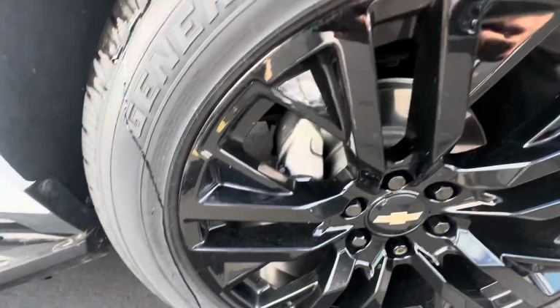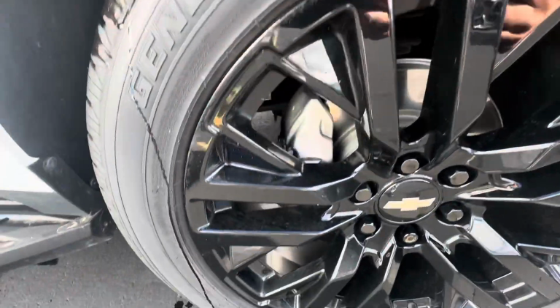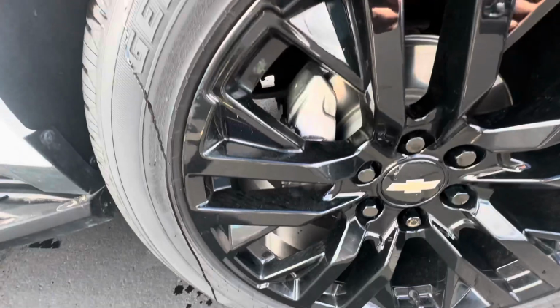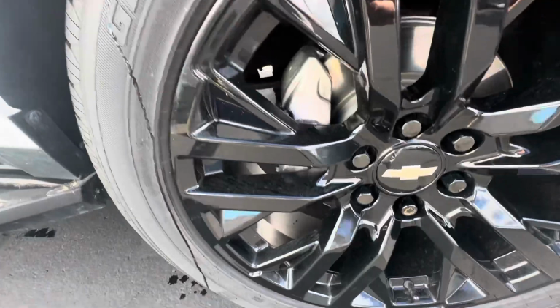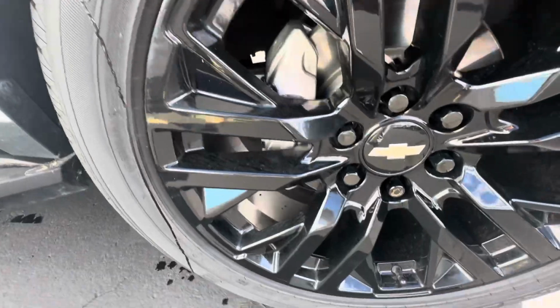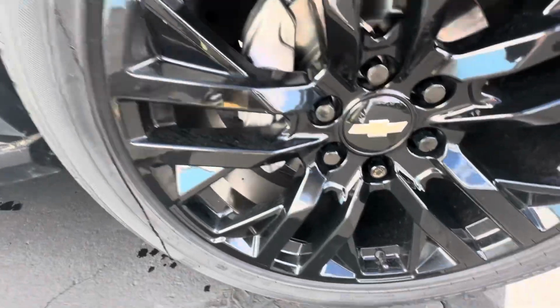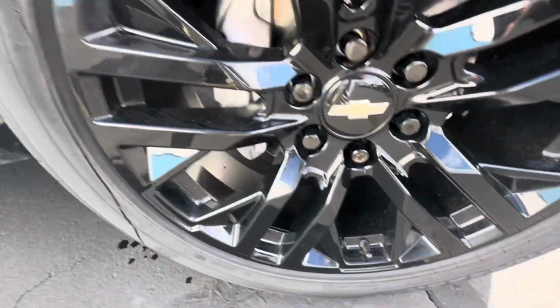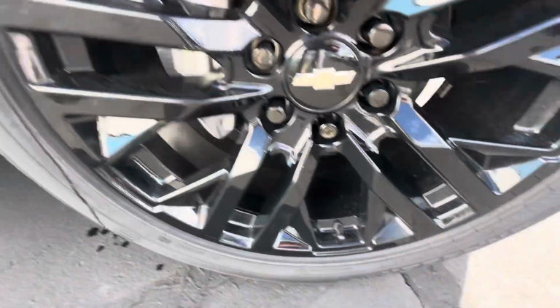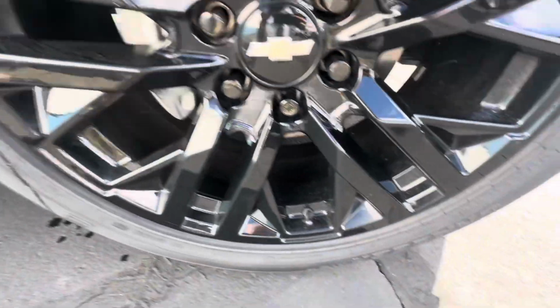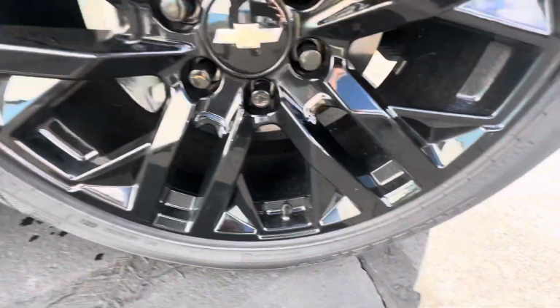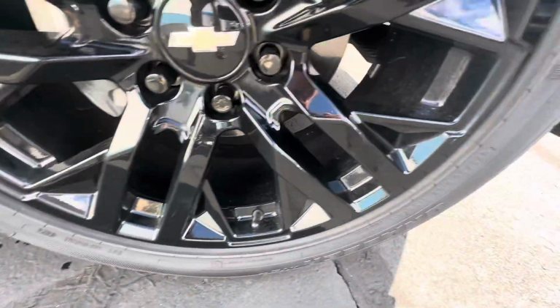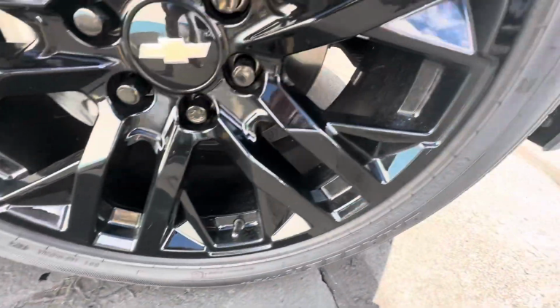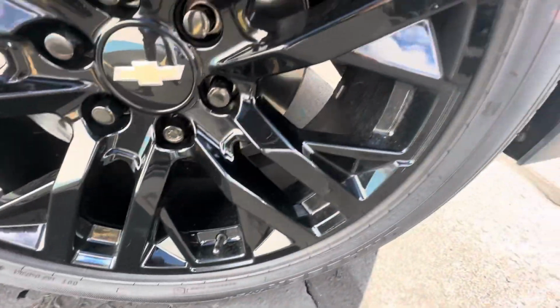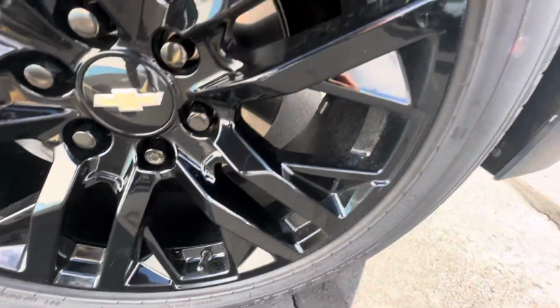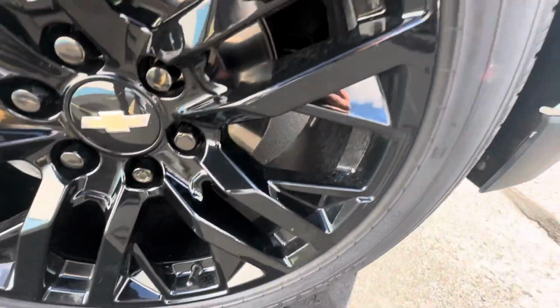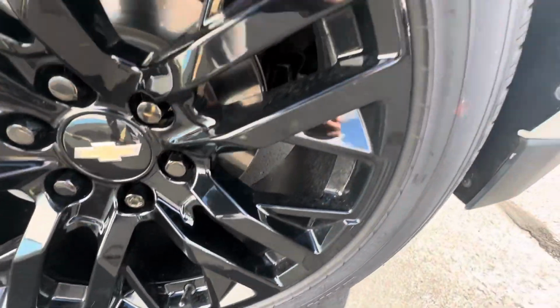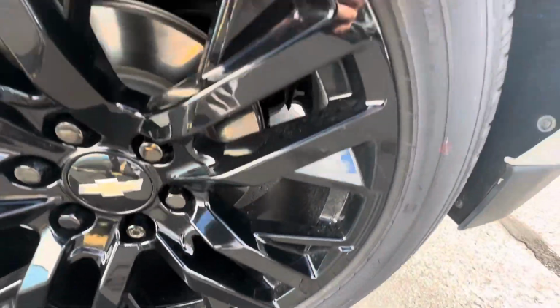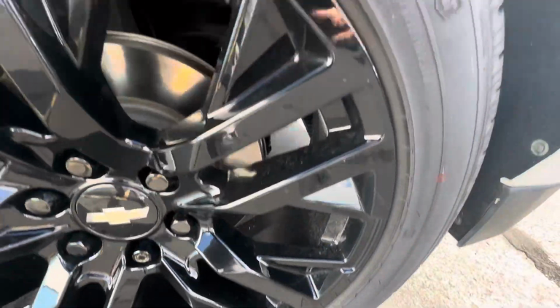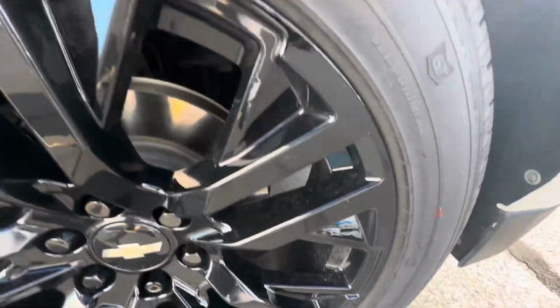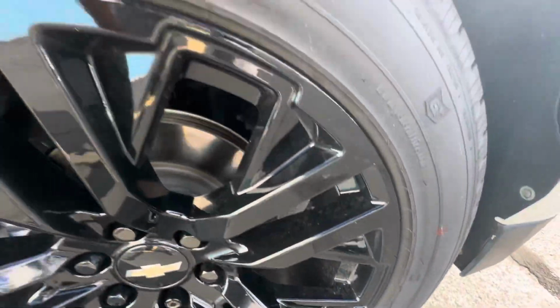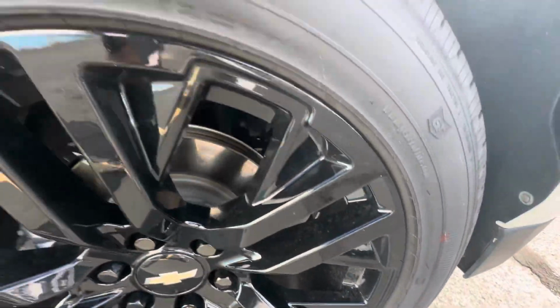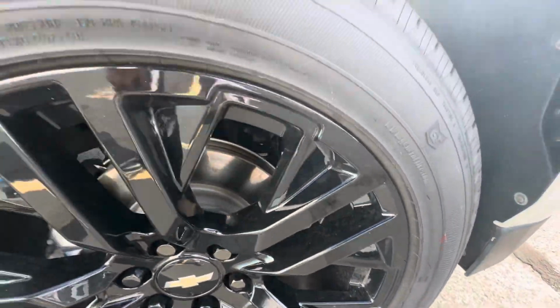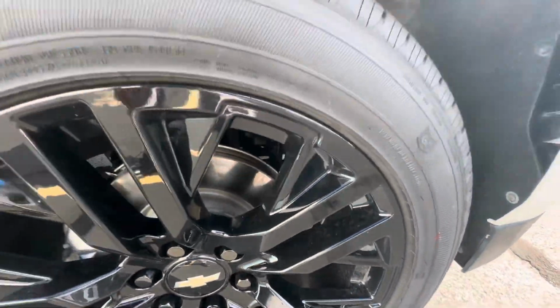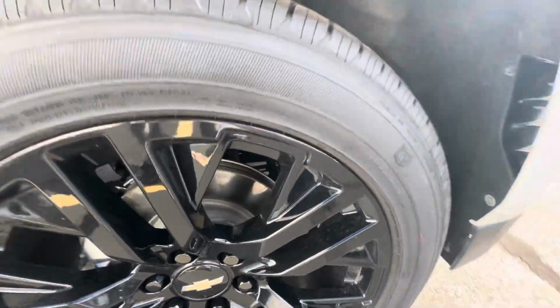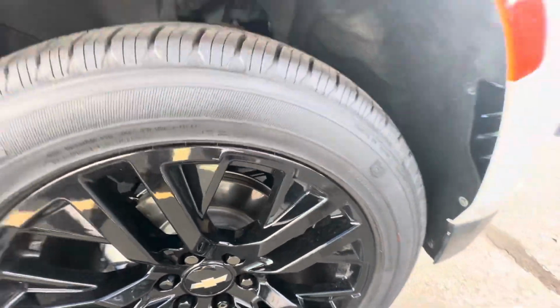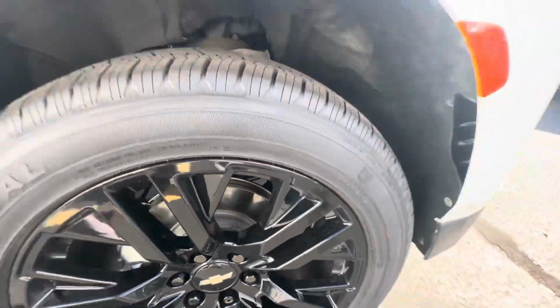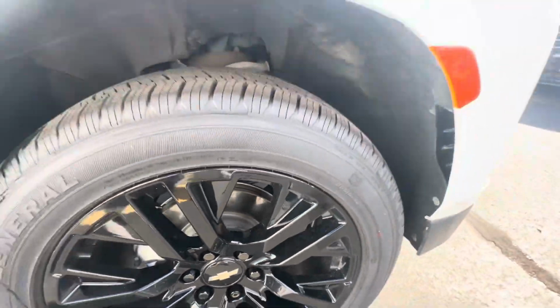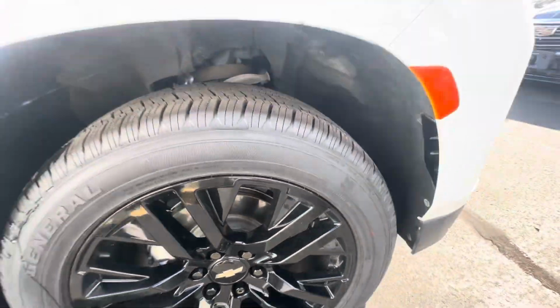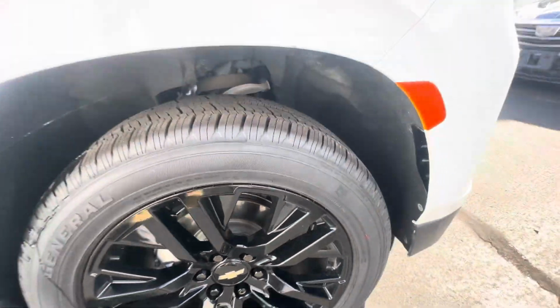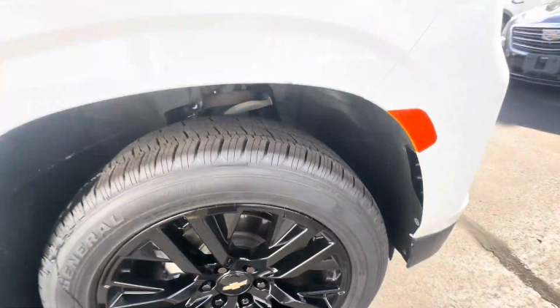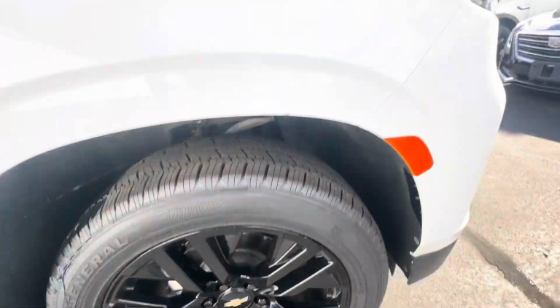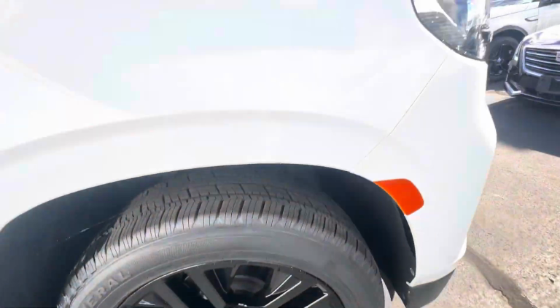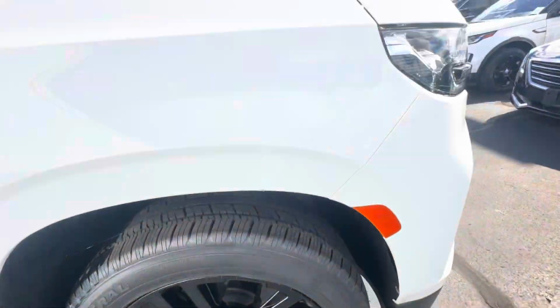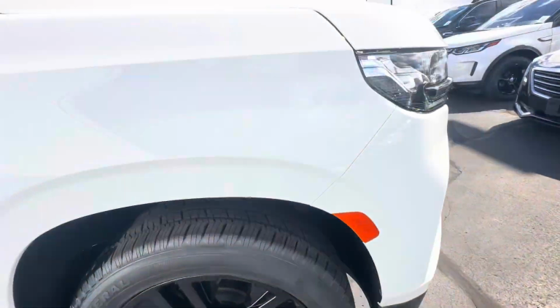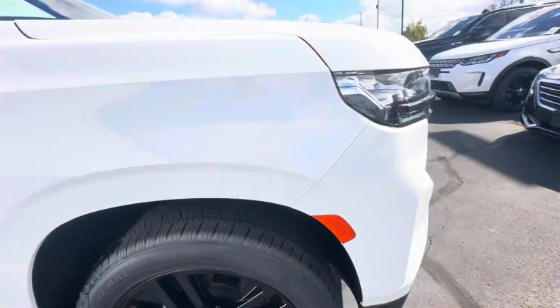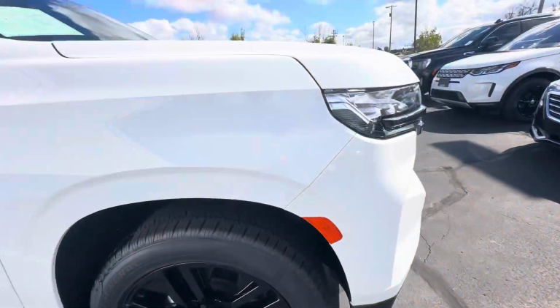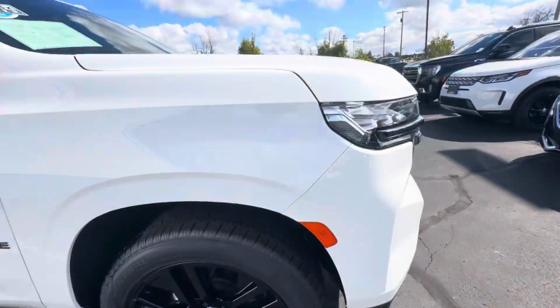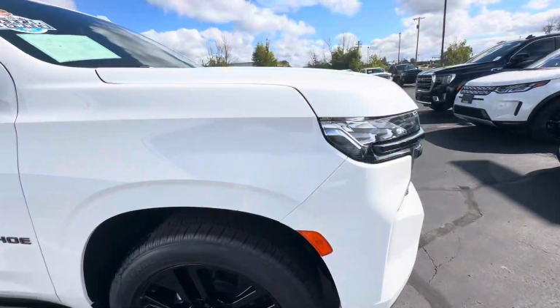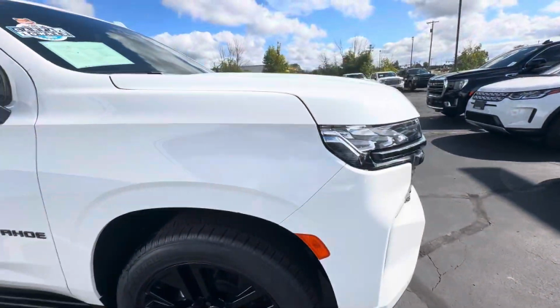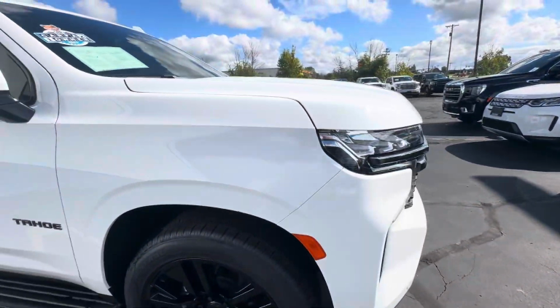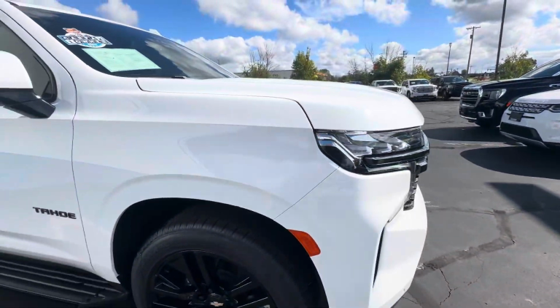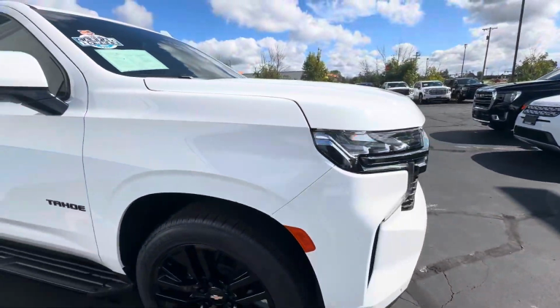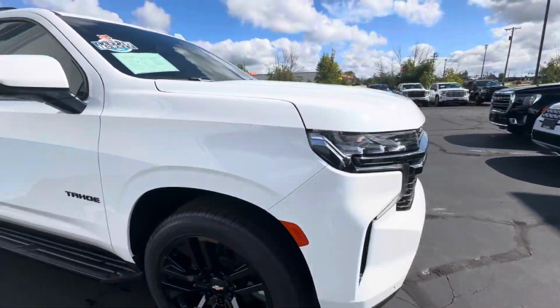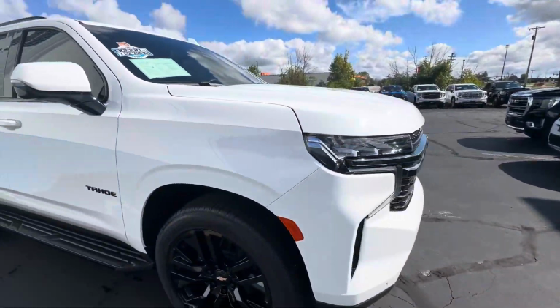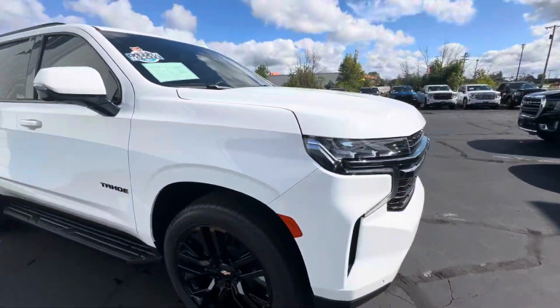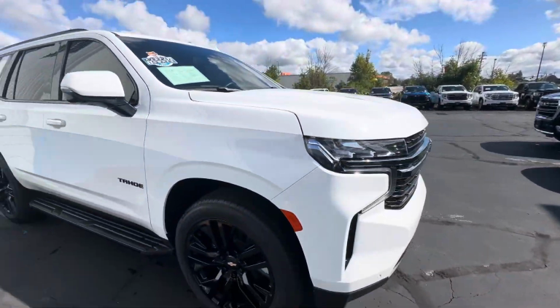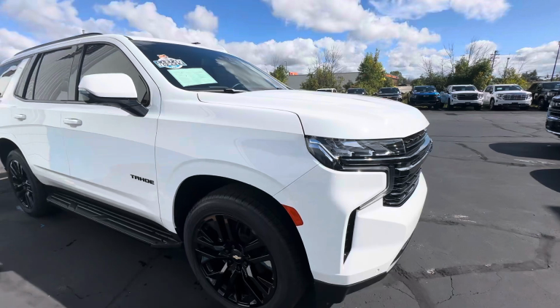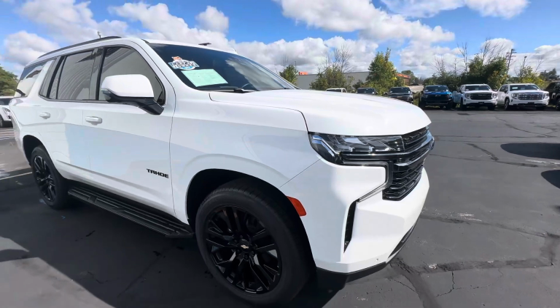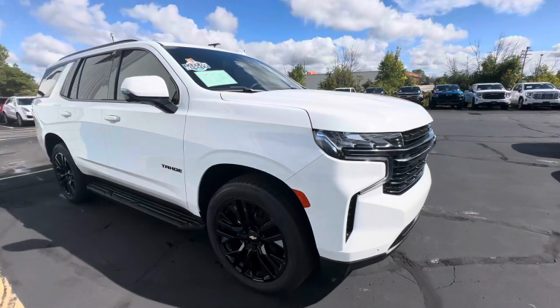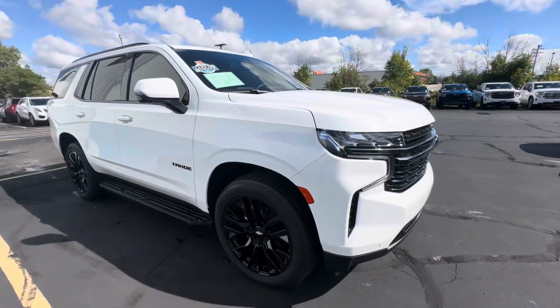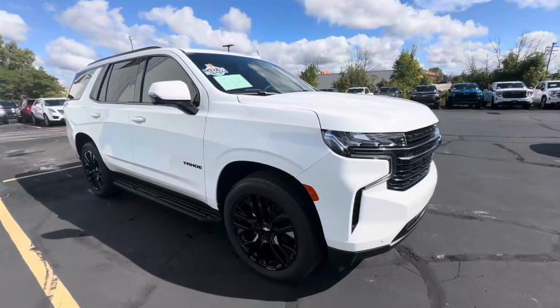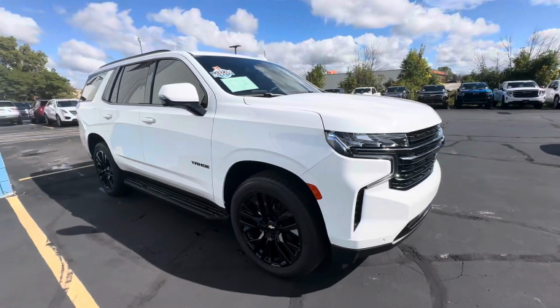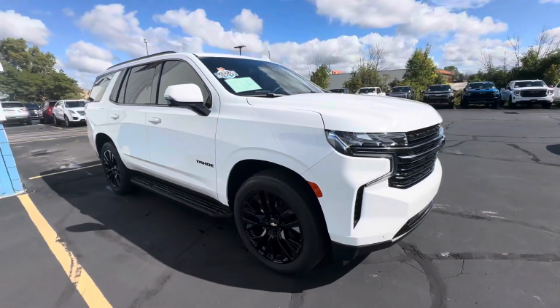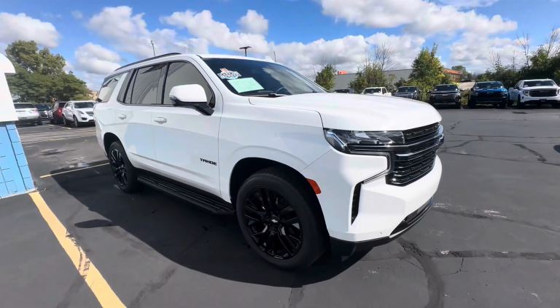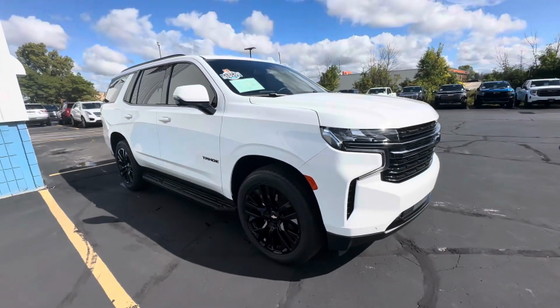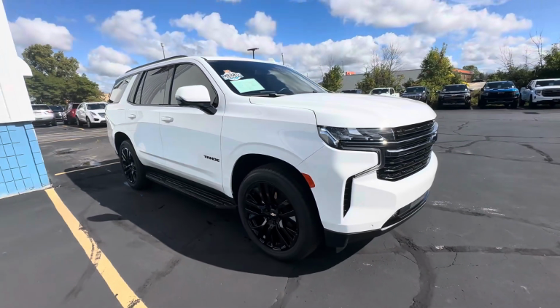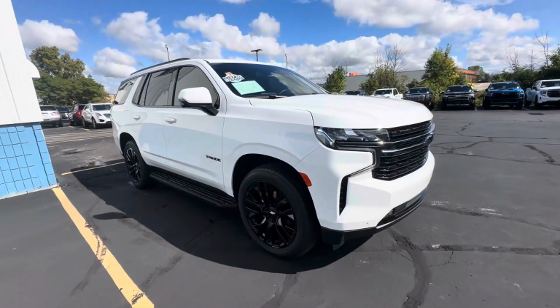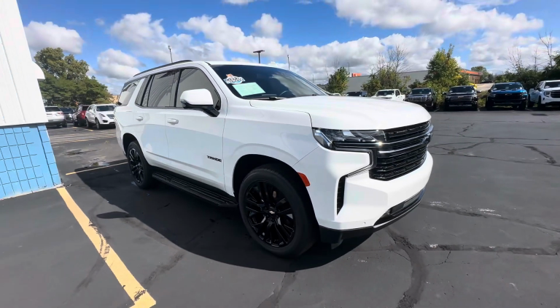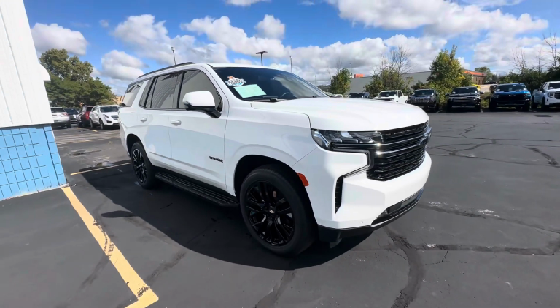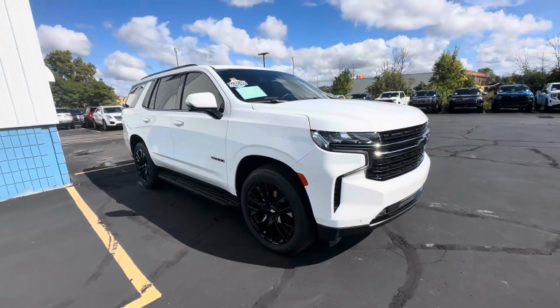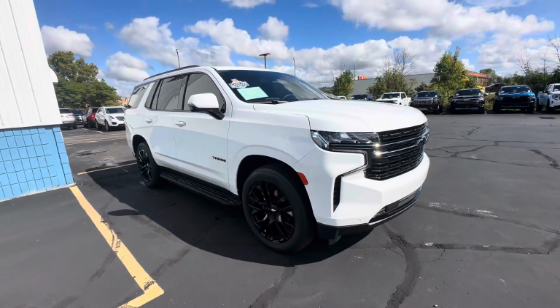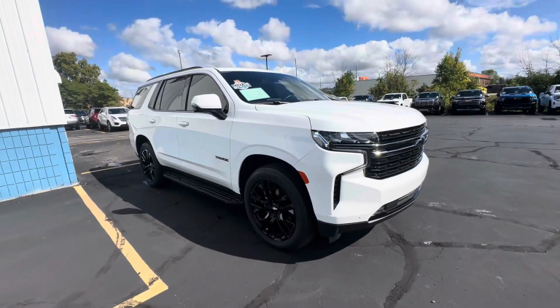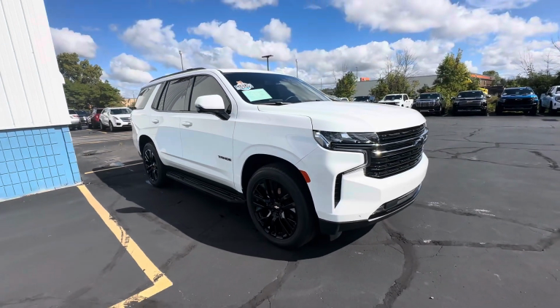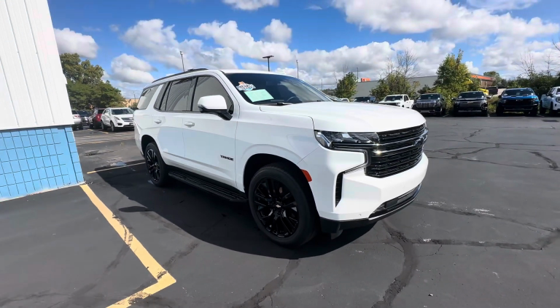Passenger front rim — very nice. We'll get this sent over to you right away.